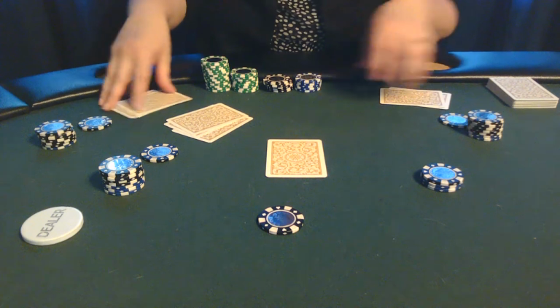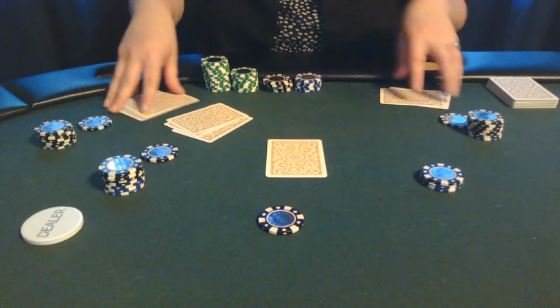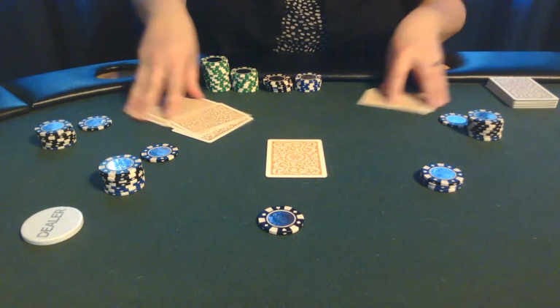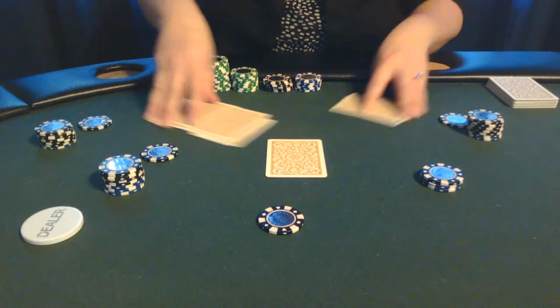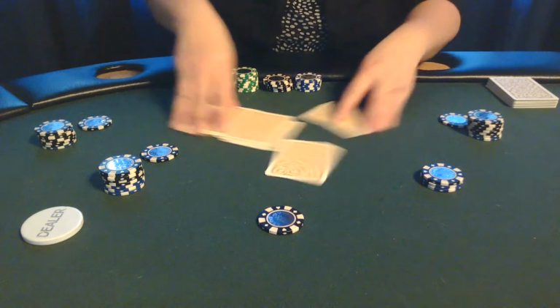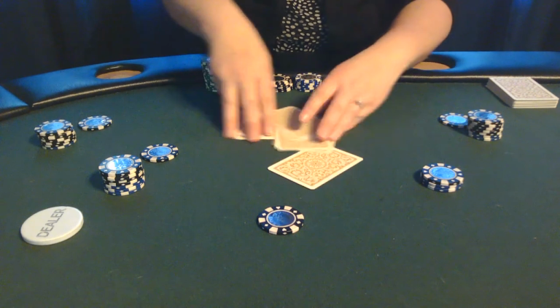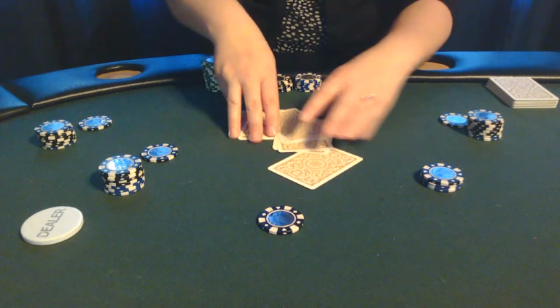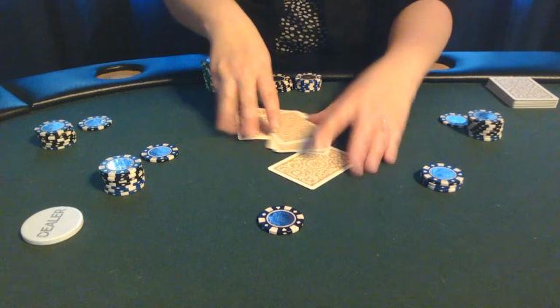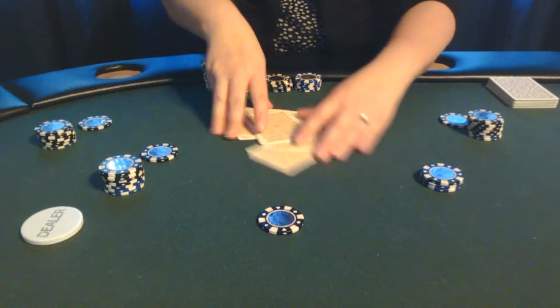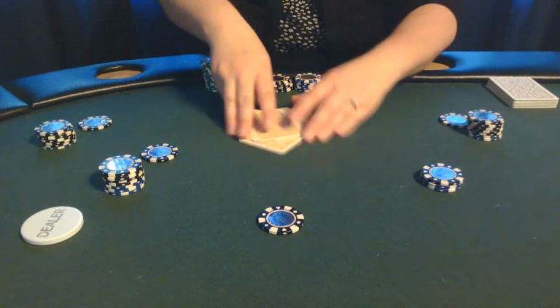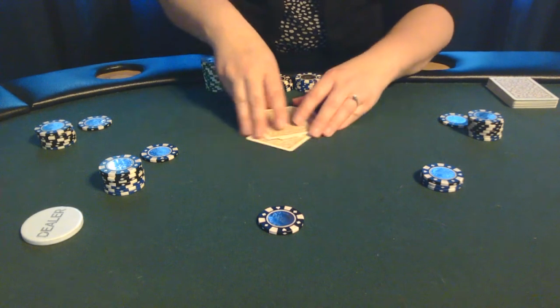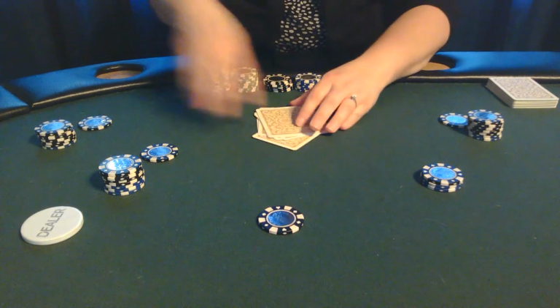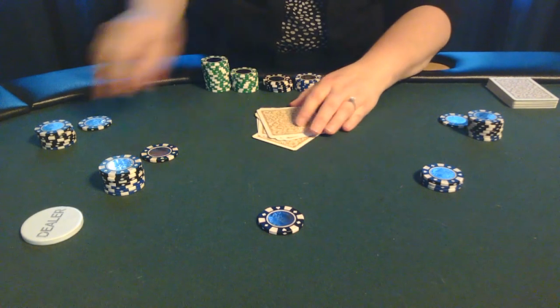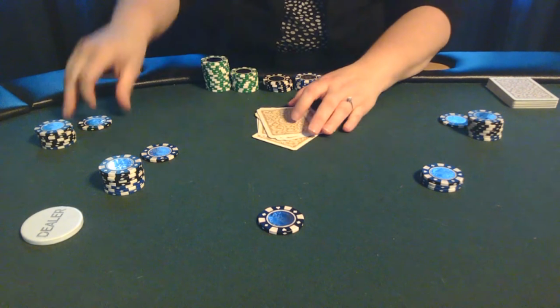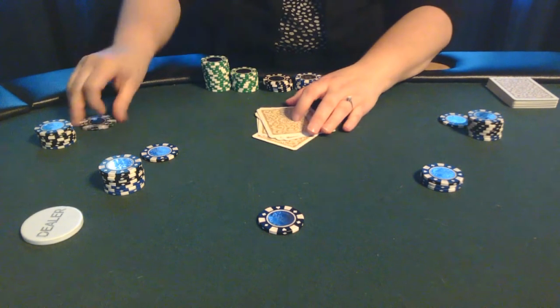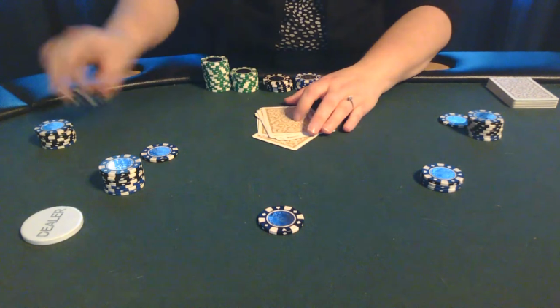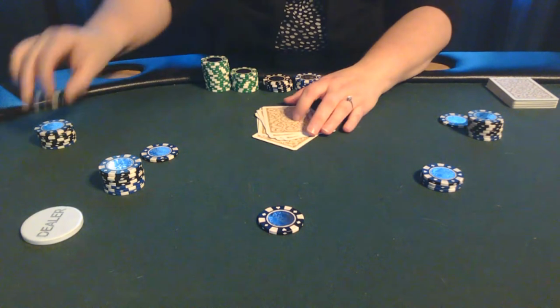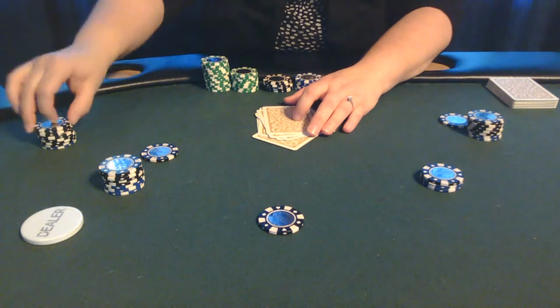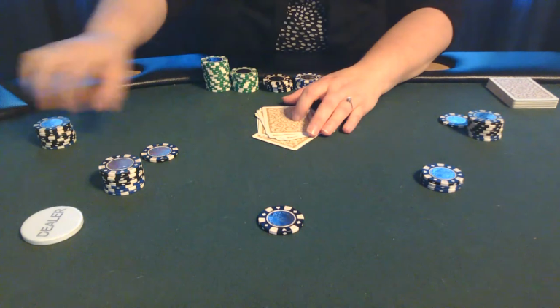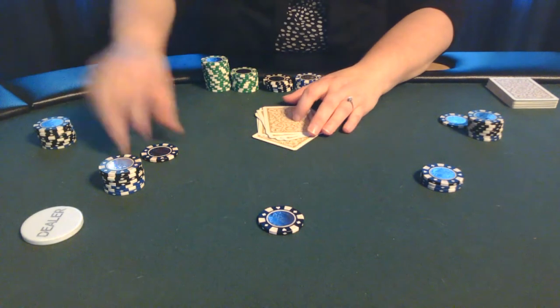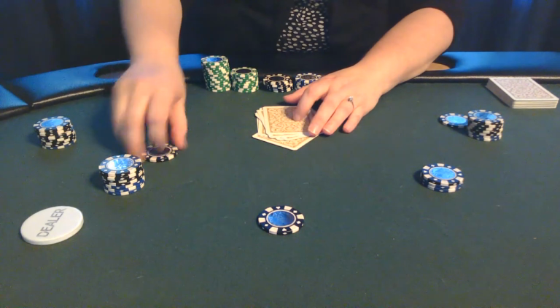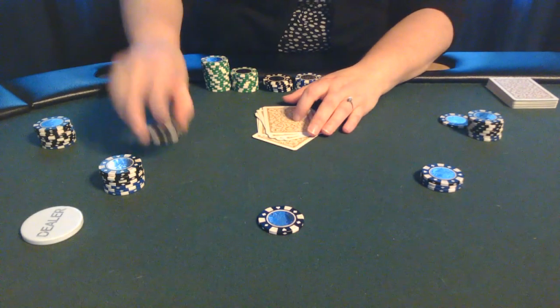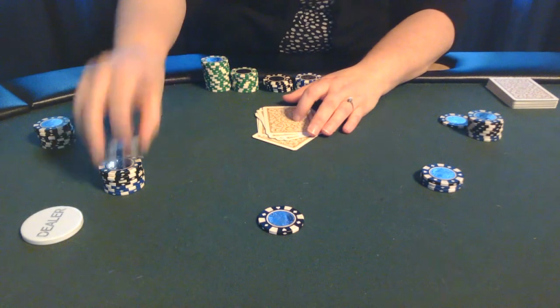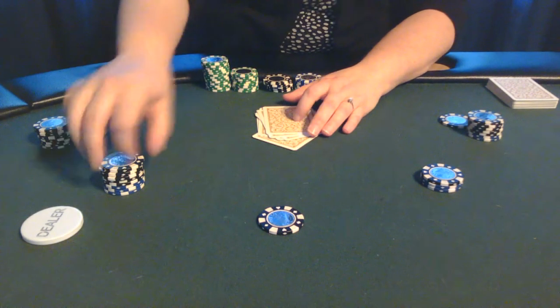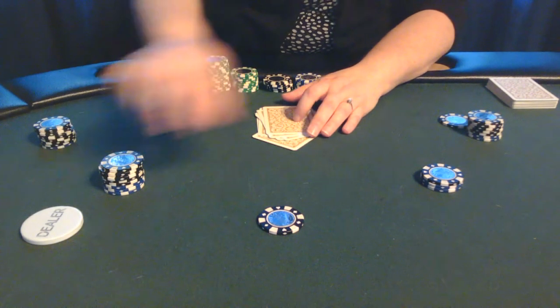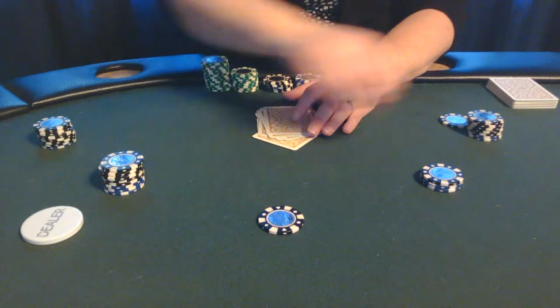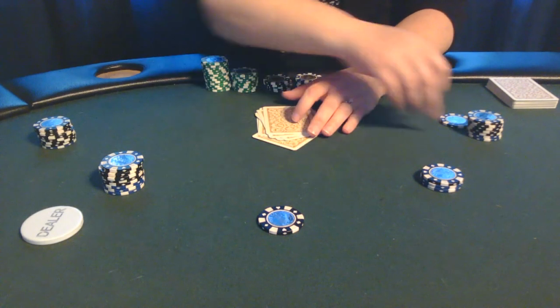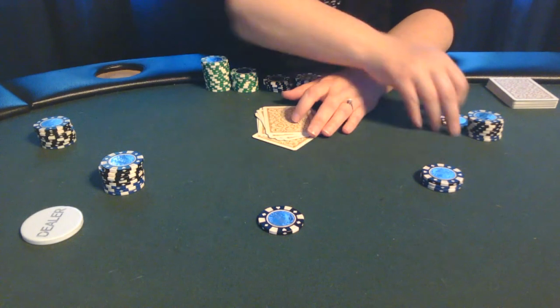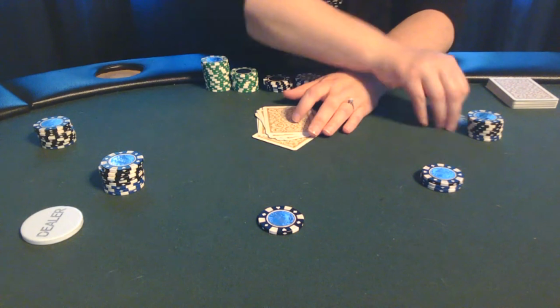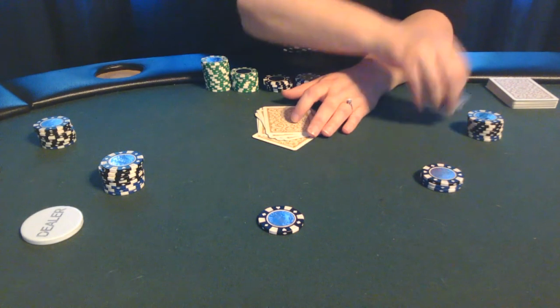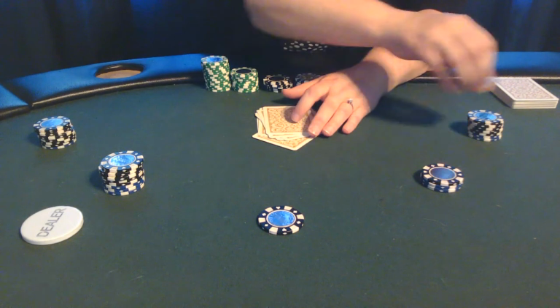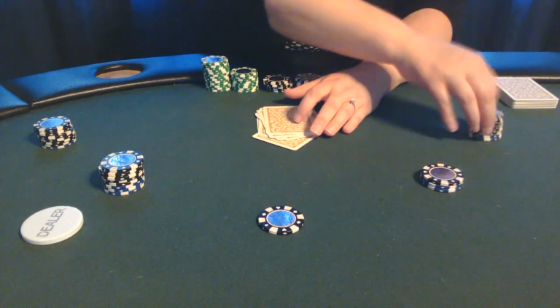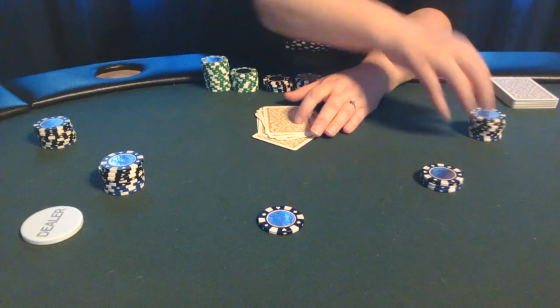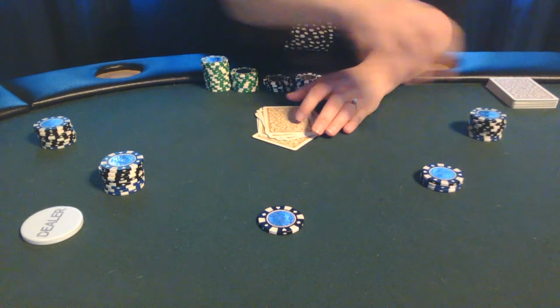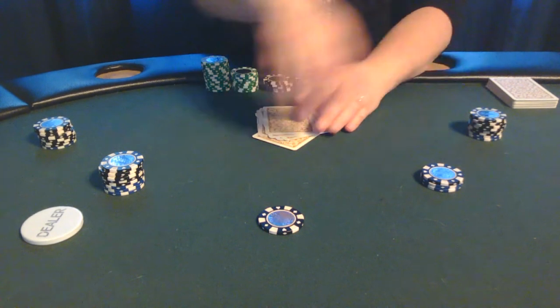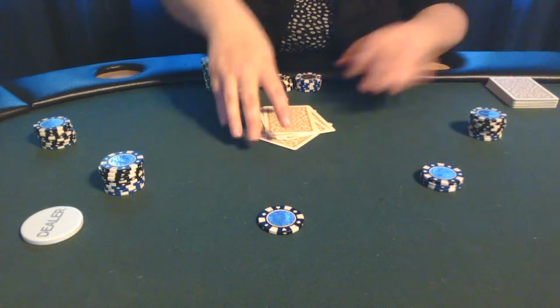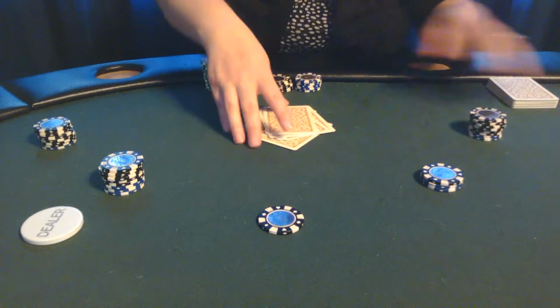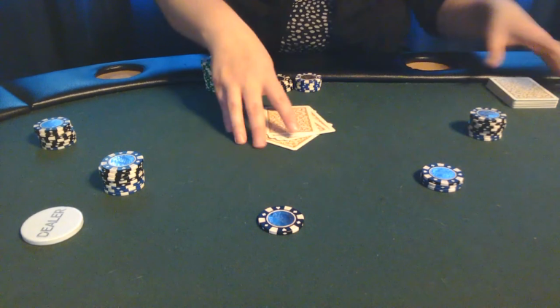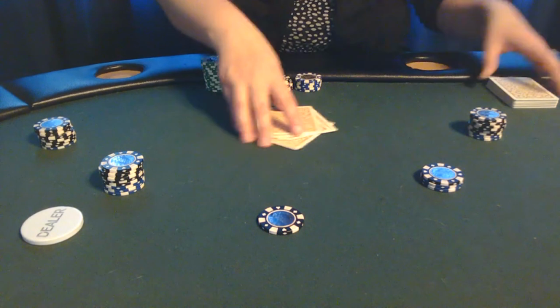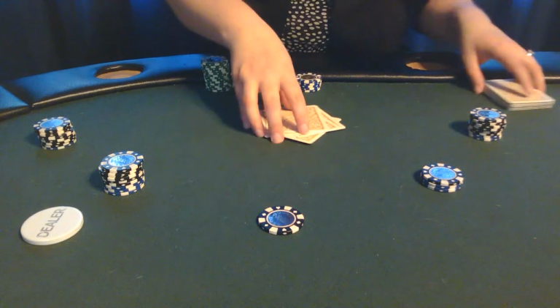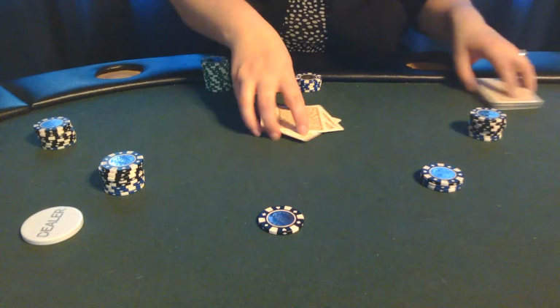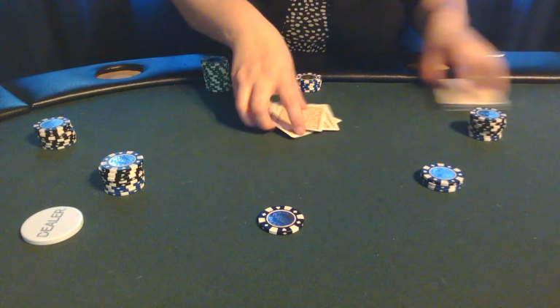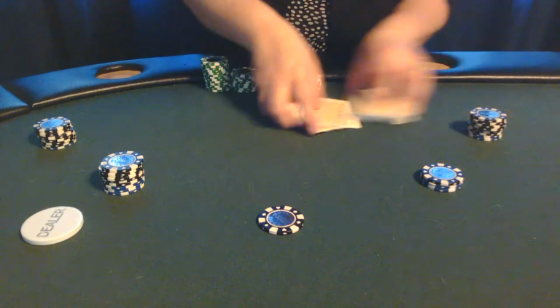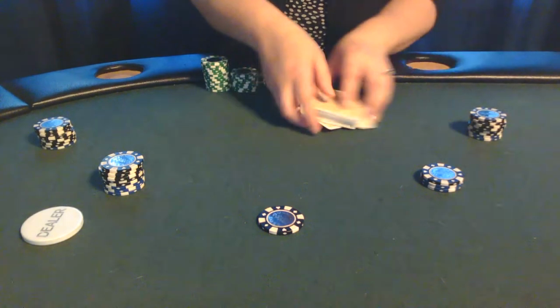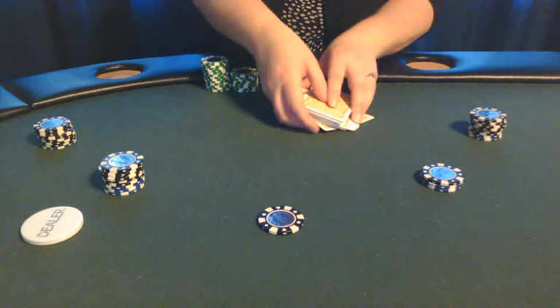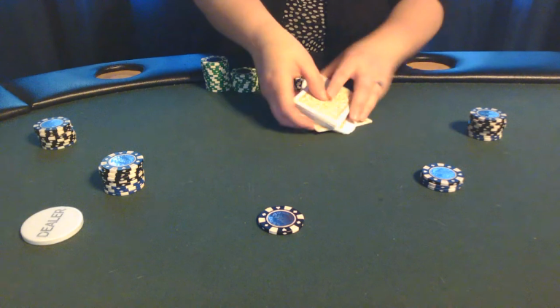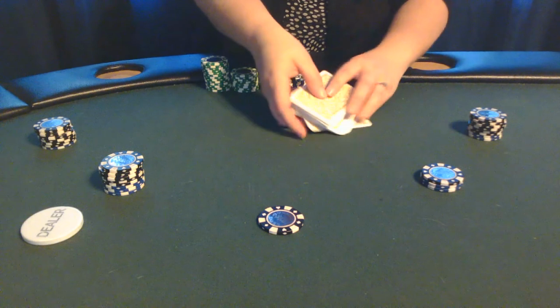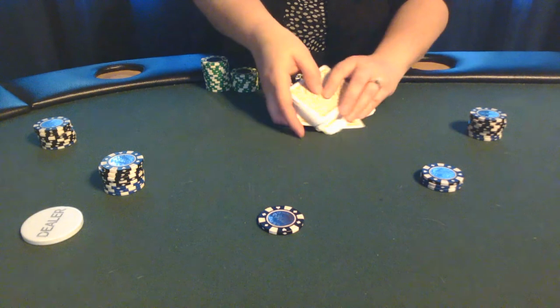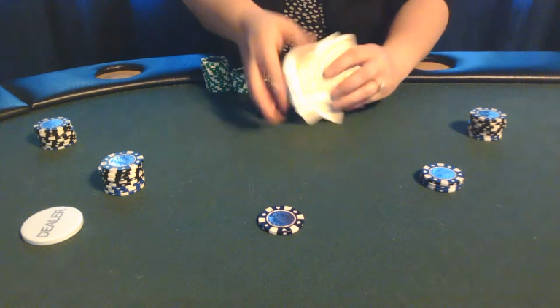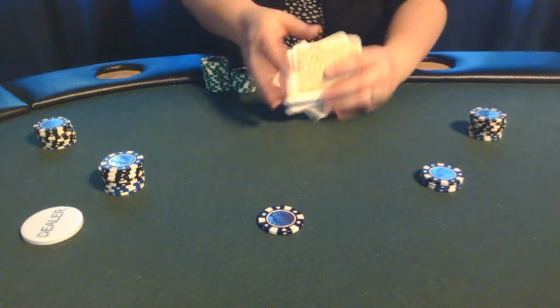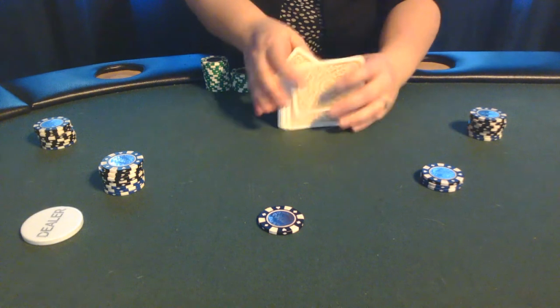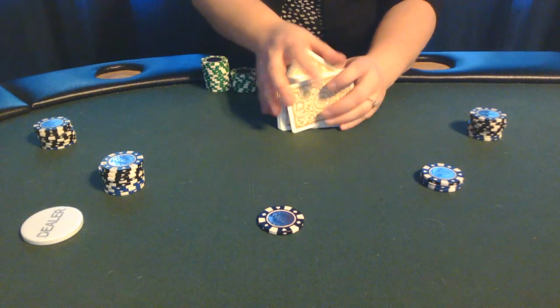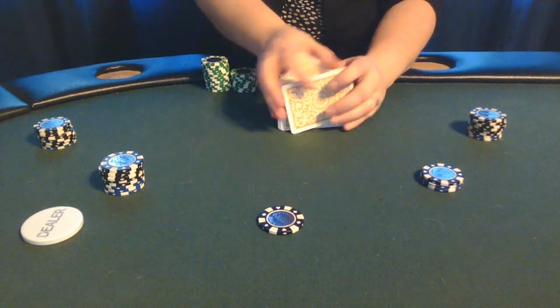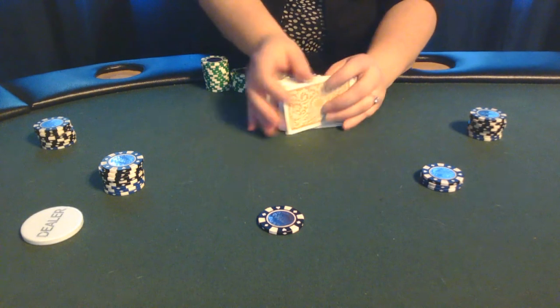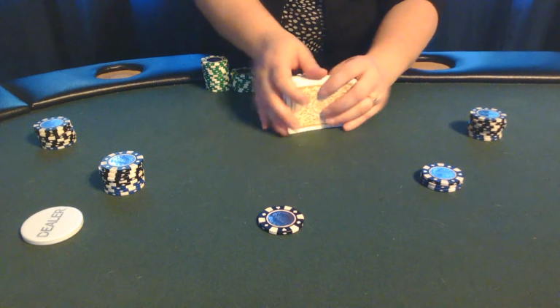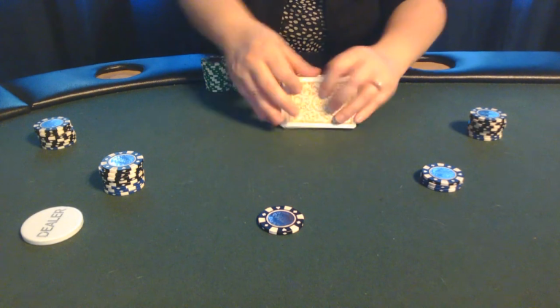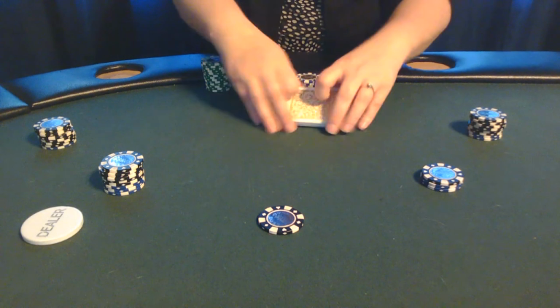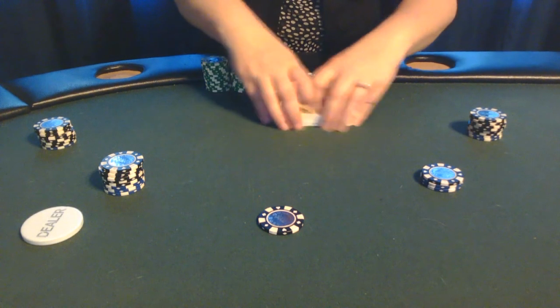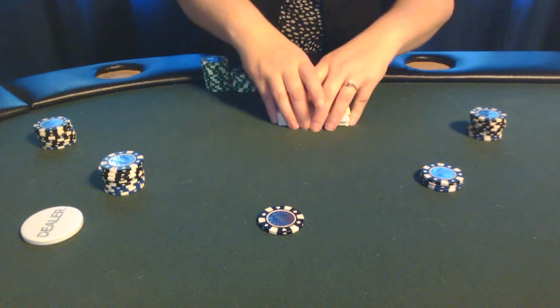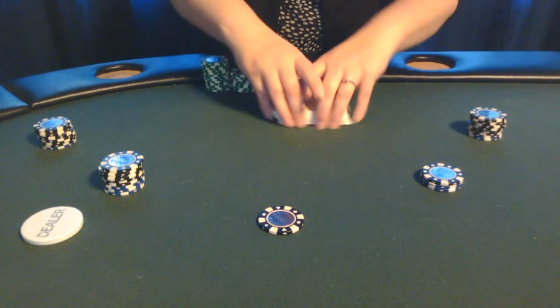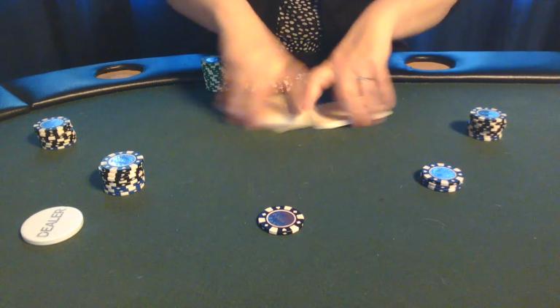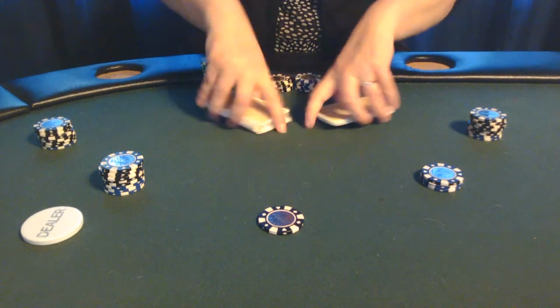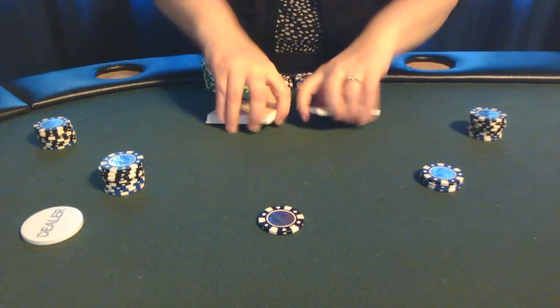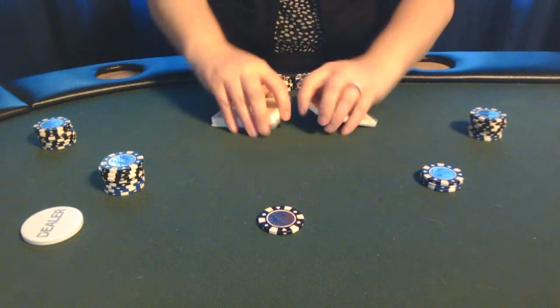So that's how that chip race is done. We'll do one more example, coloring up the black chips, which are worth a hundred, up to the purple chips, which are worth five hundred.